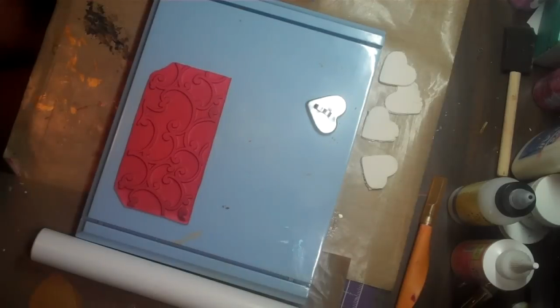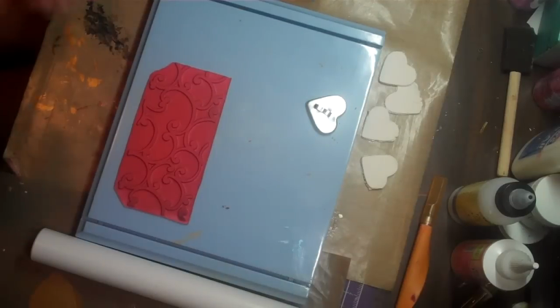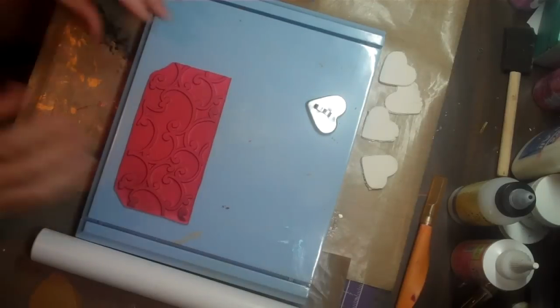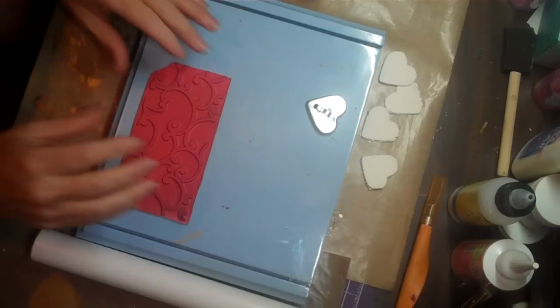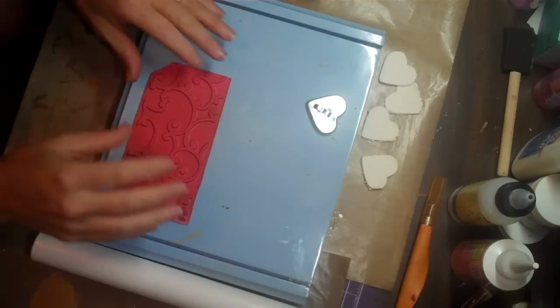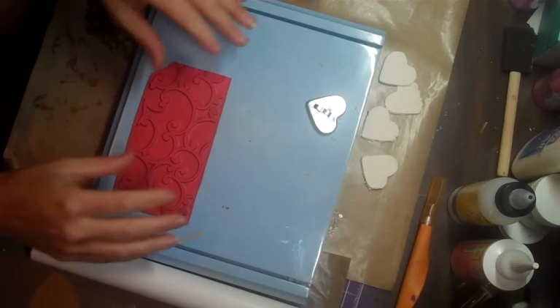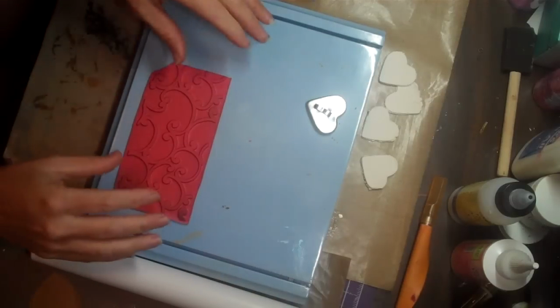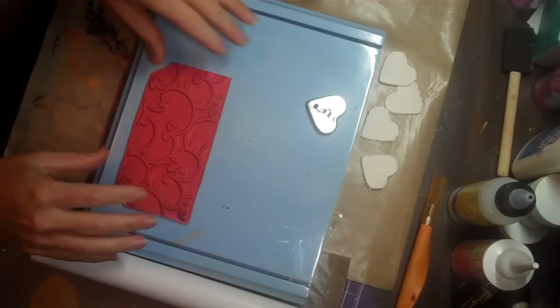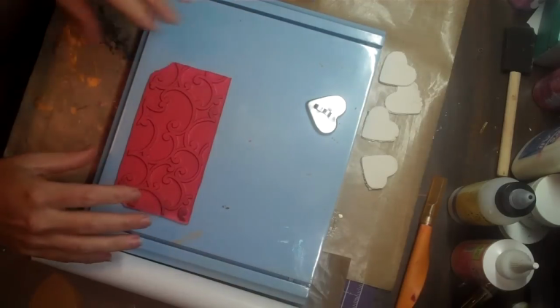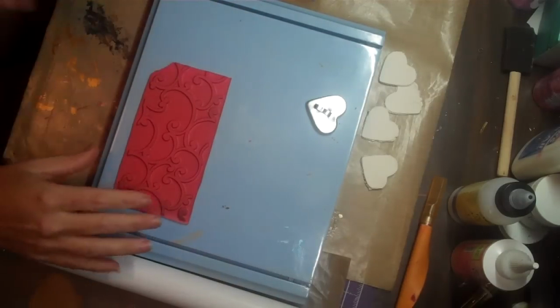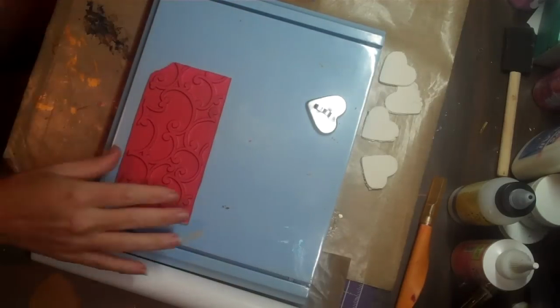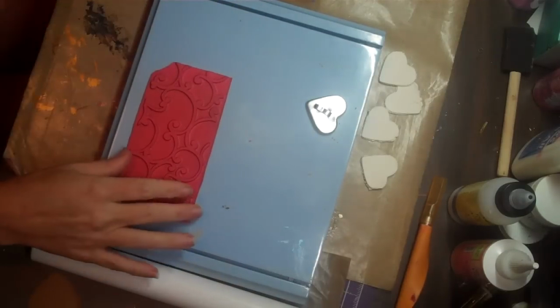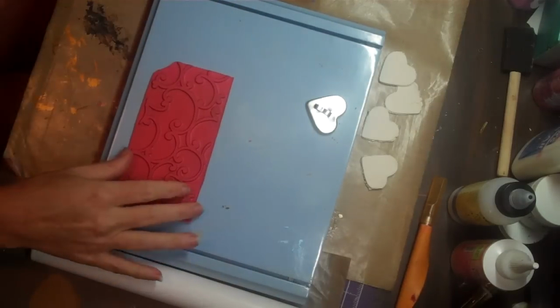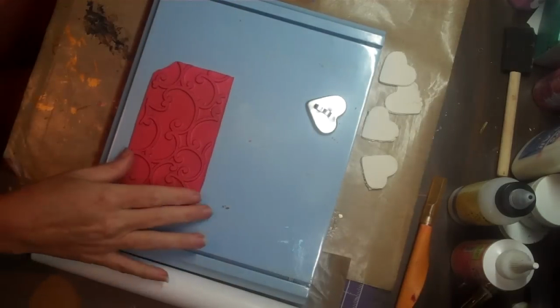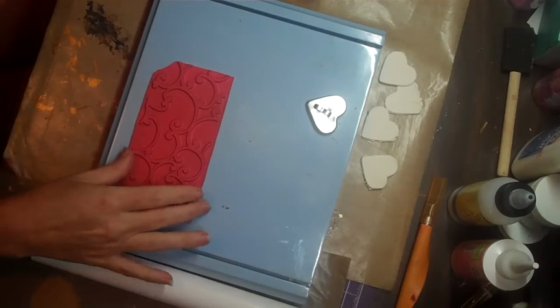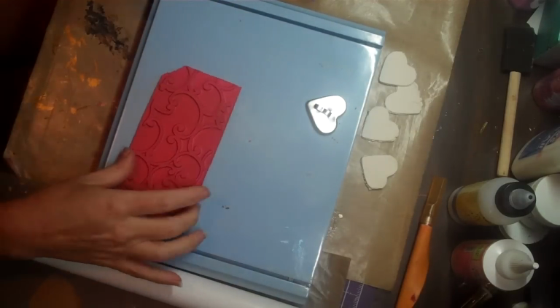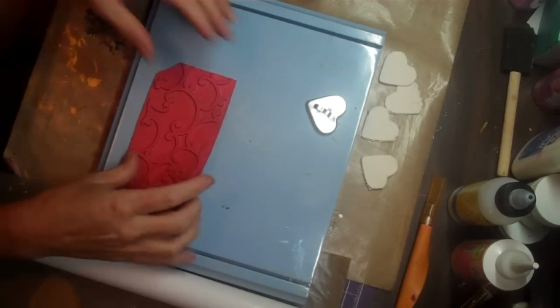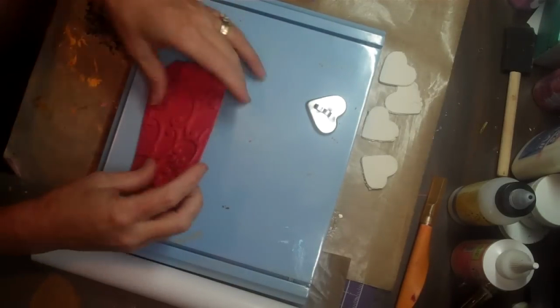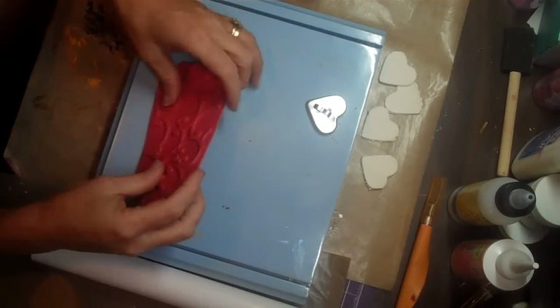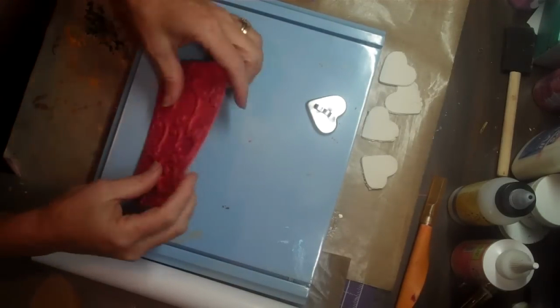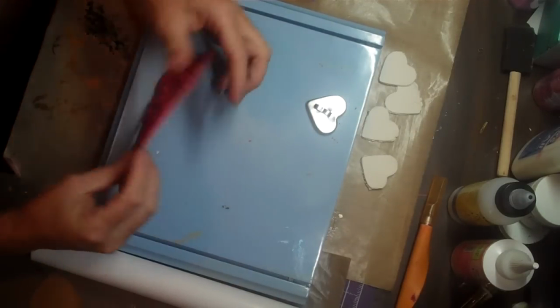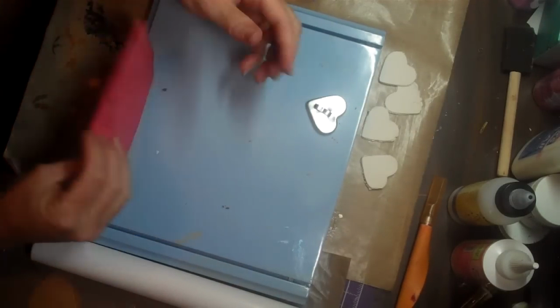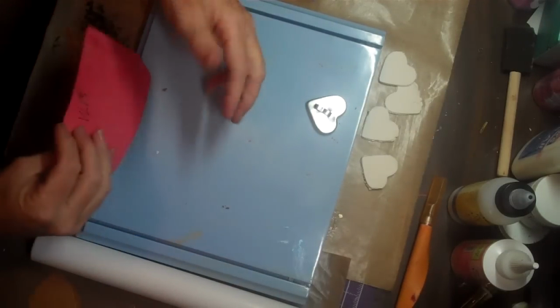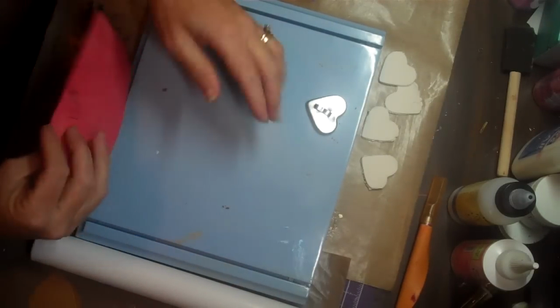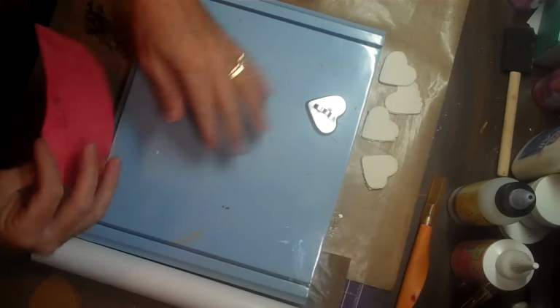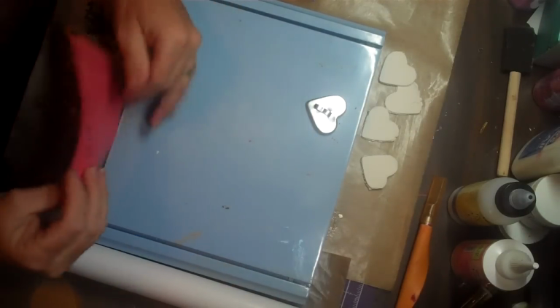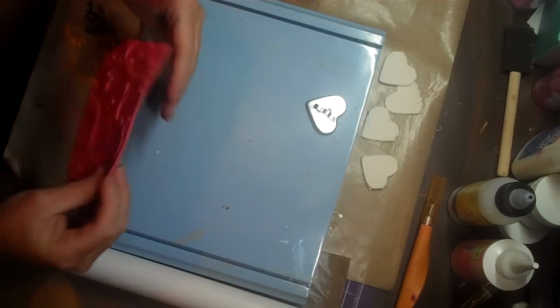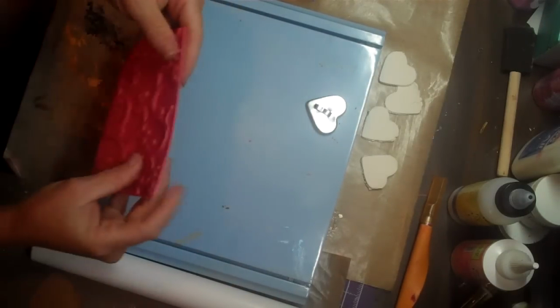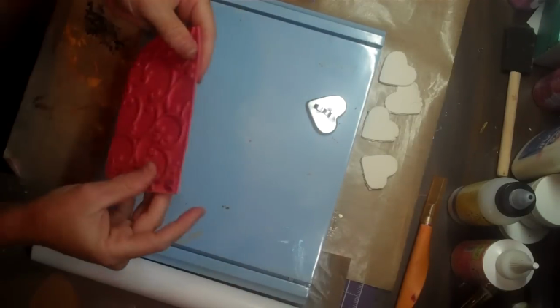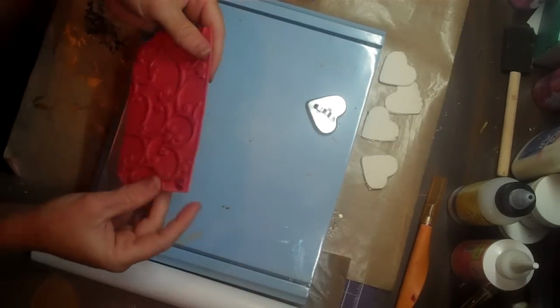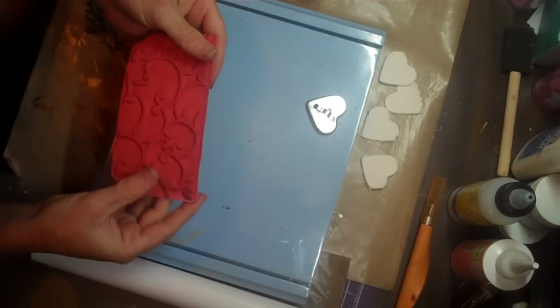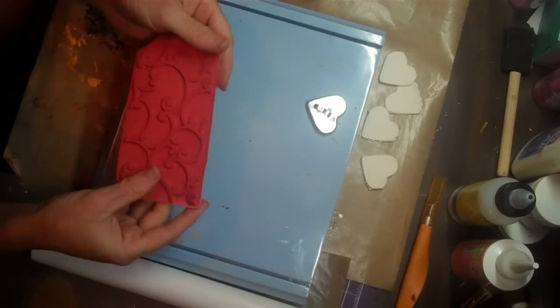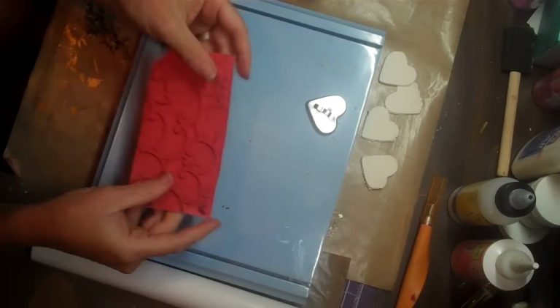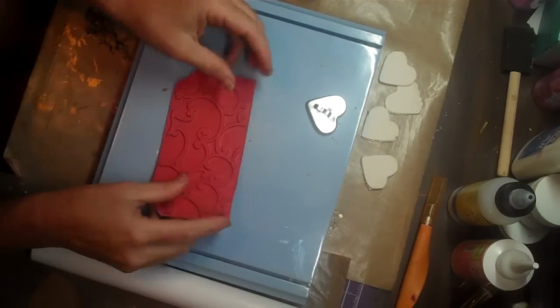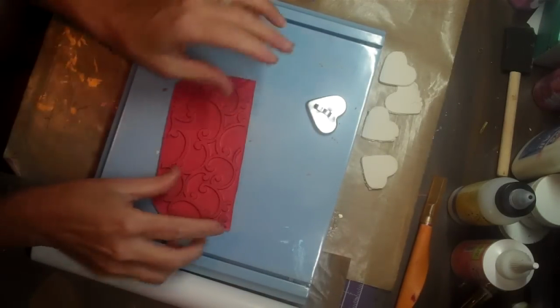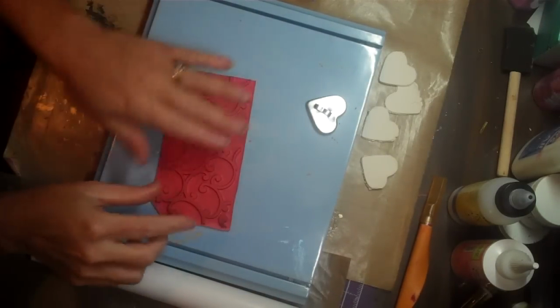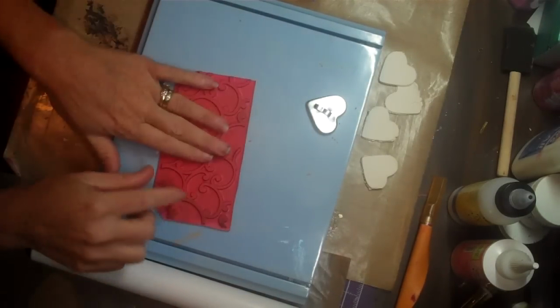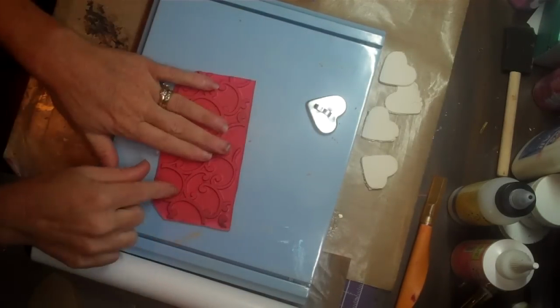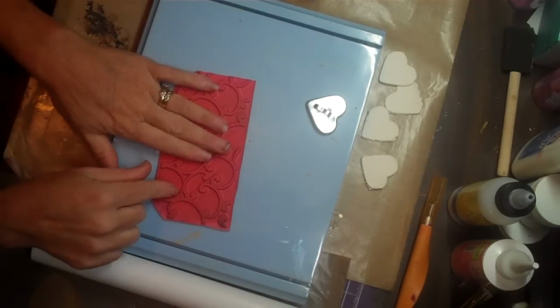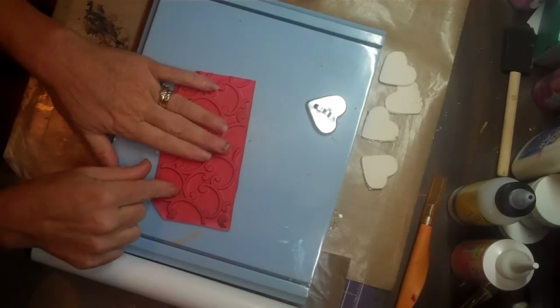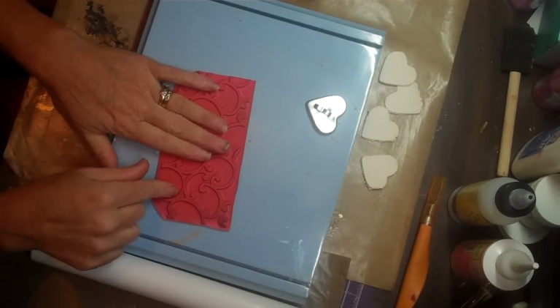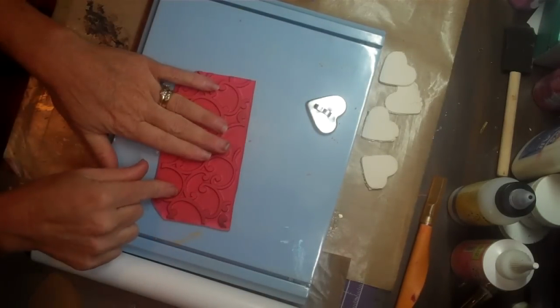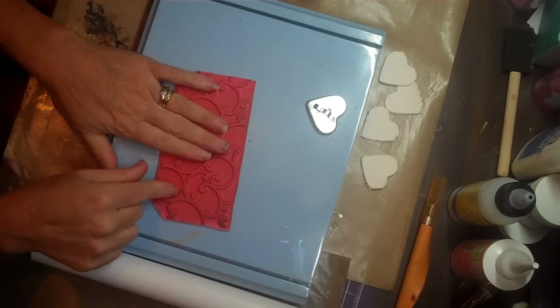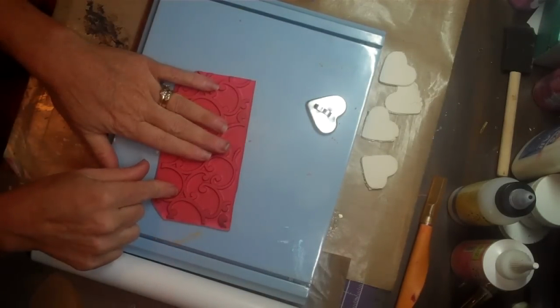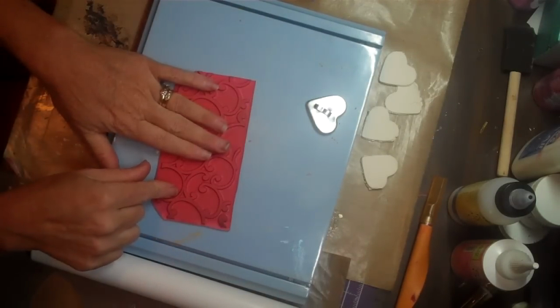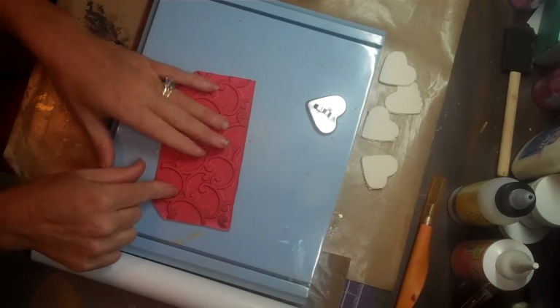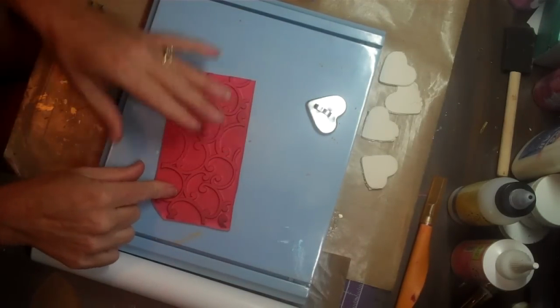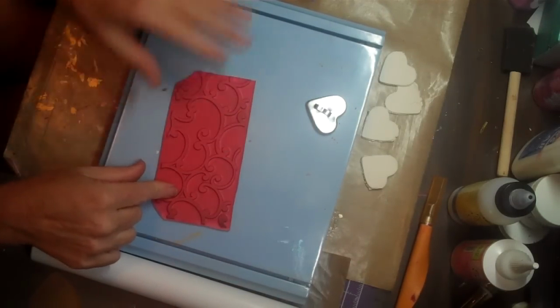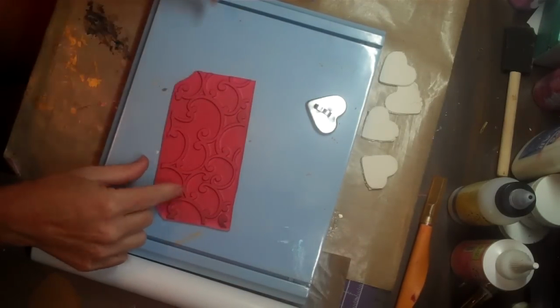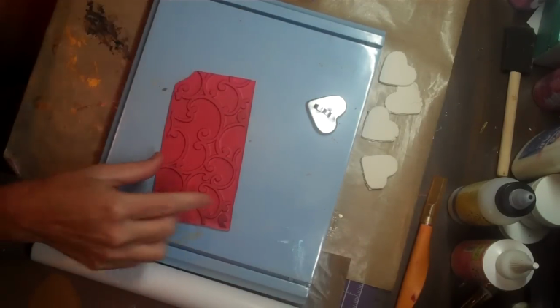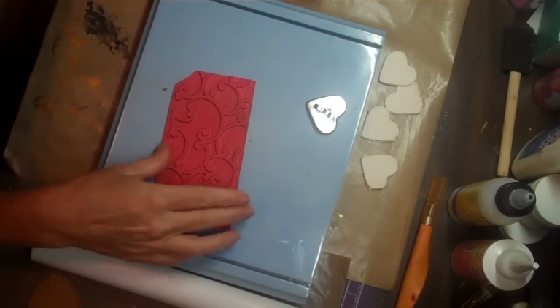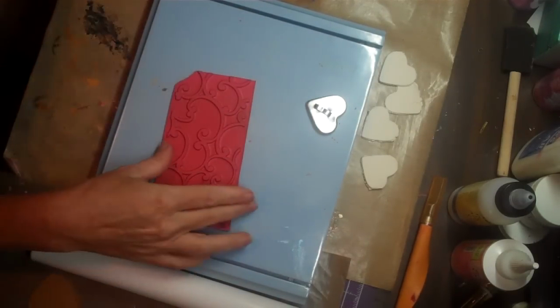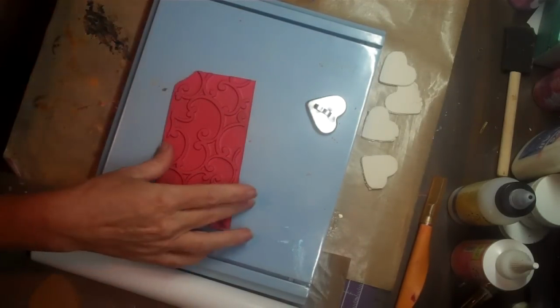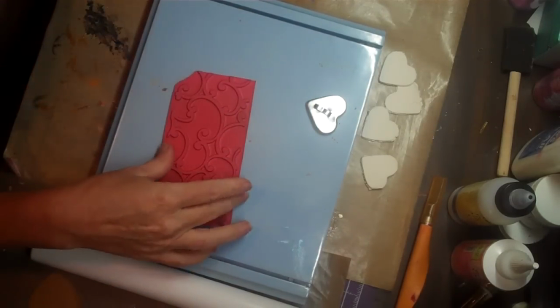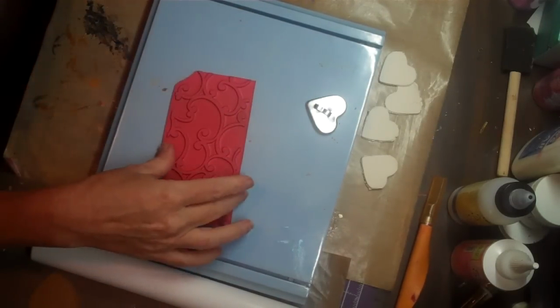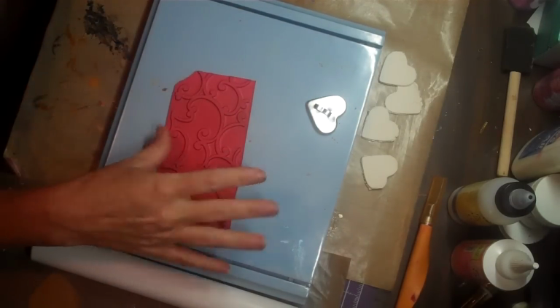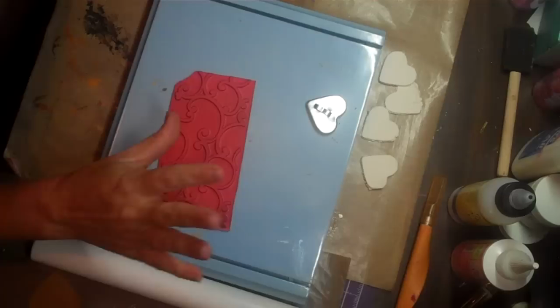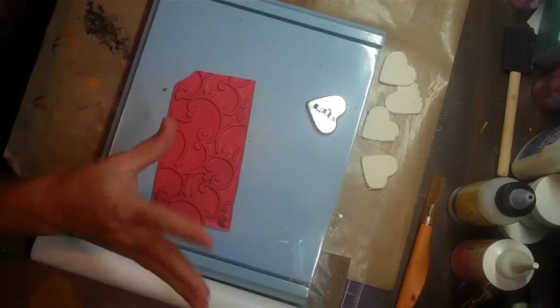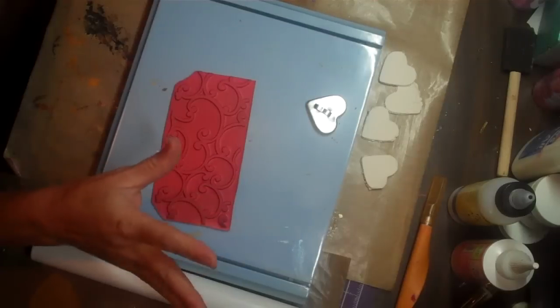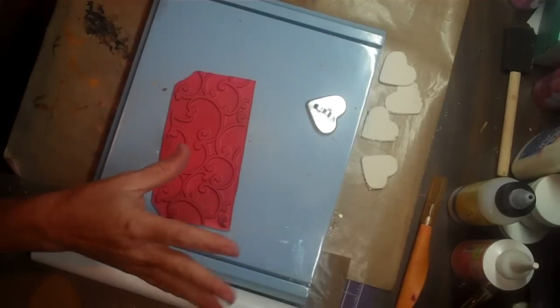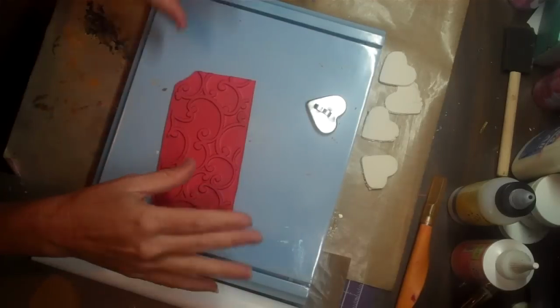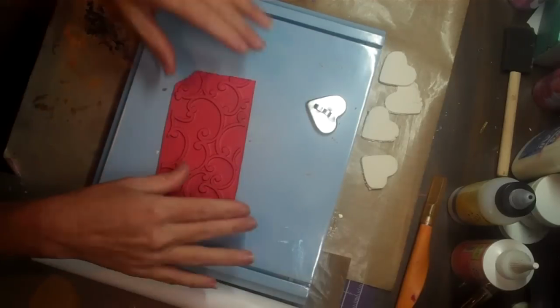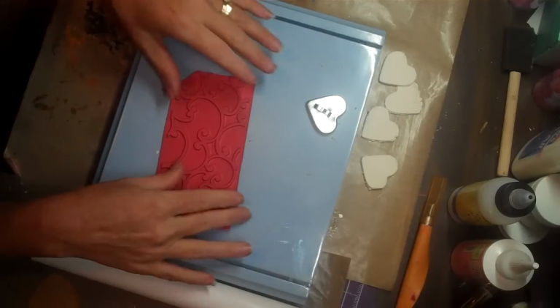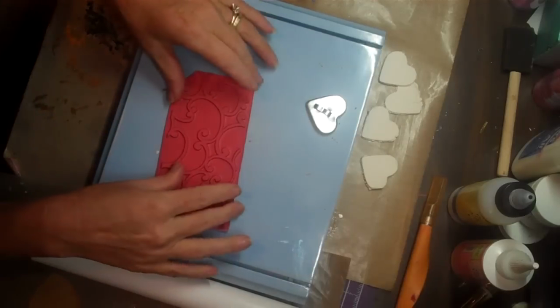Welcome down here to my workspace. Today we're going to play with paper clay and stamps — two of my favorite things.